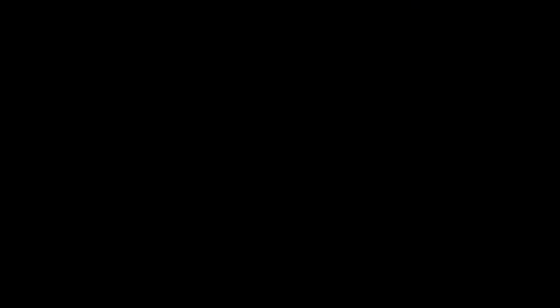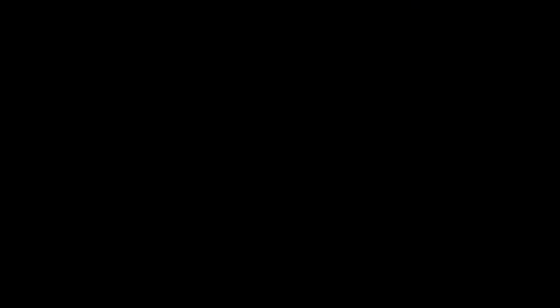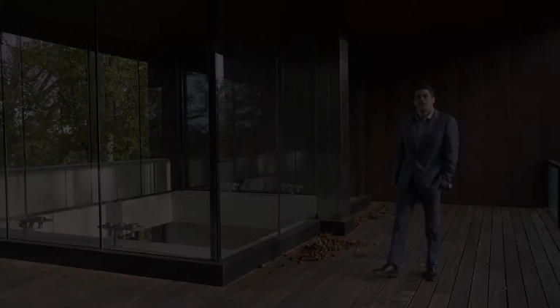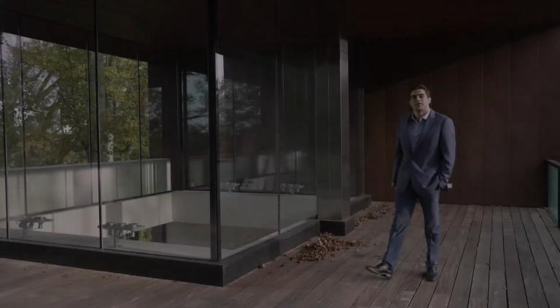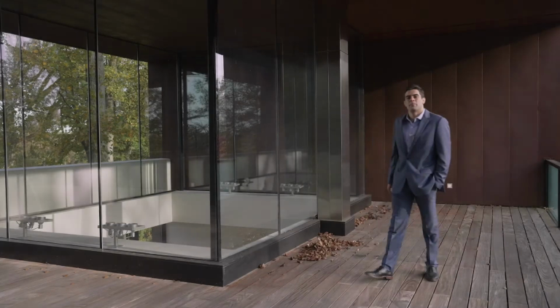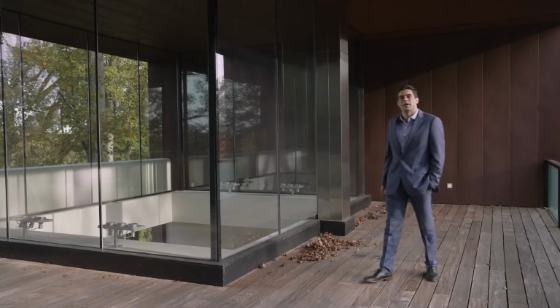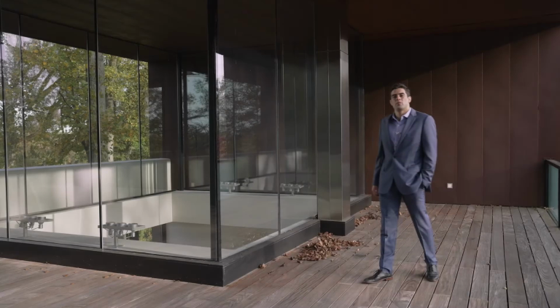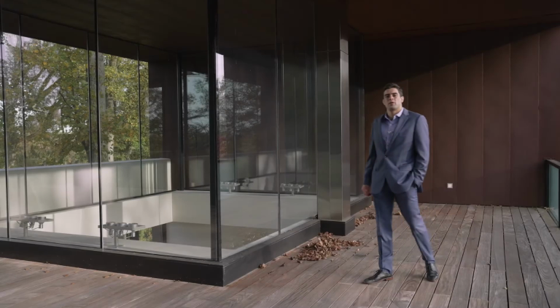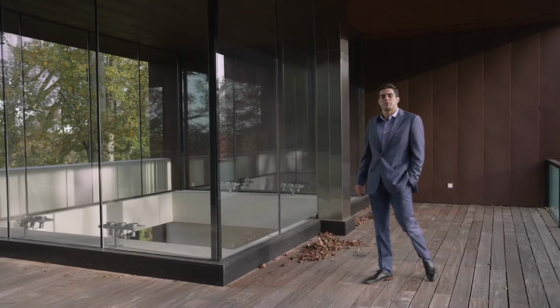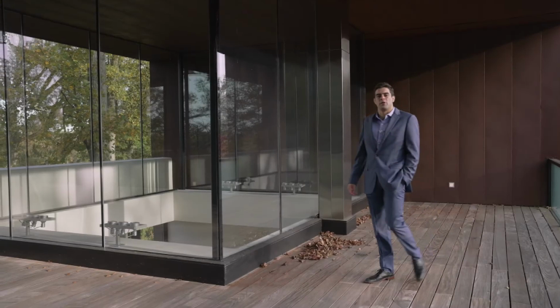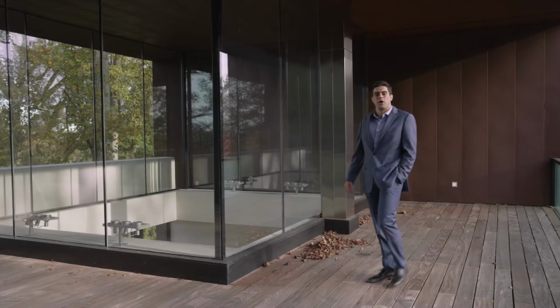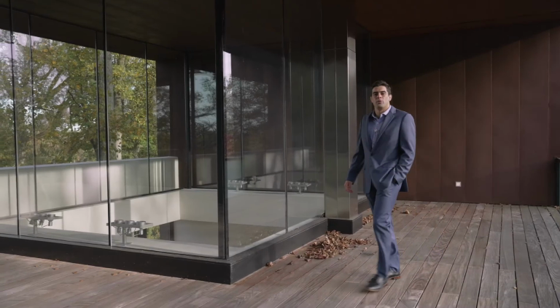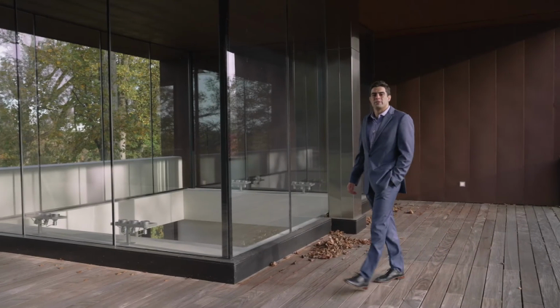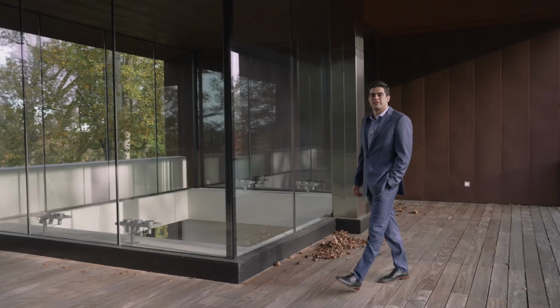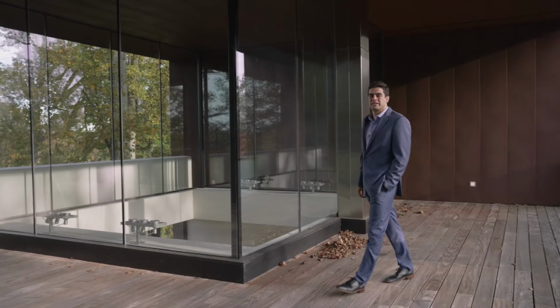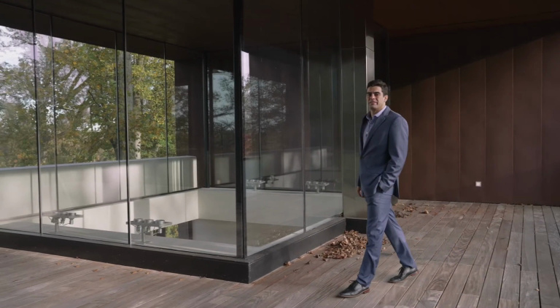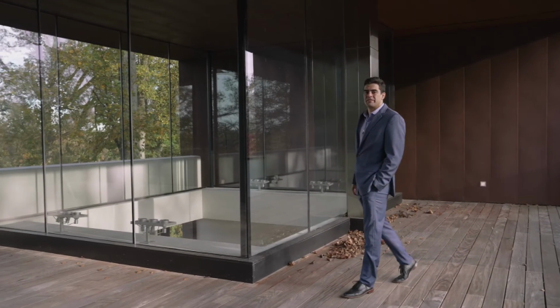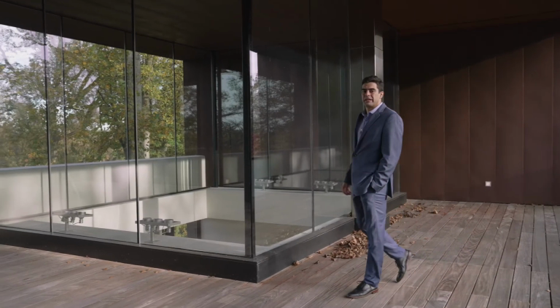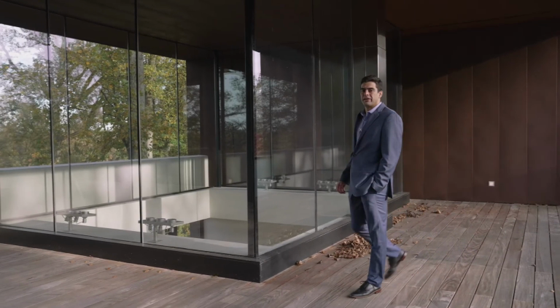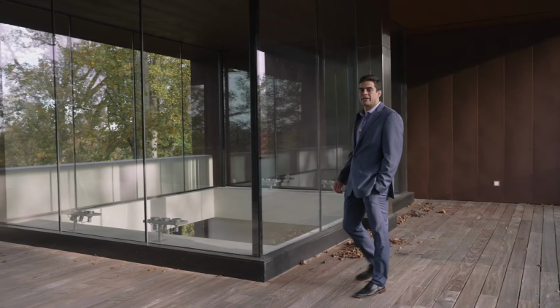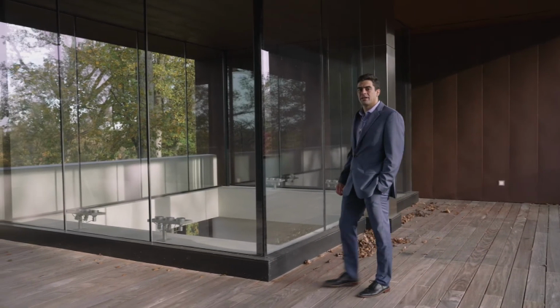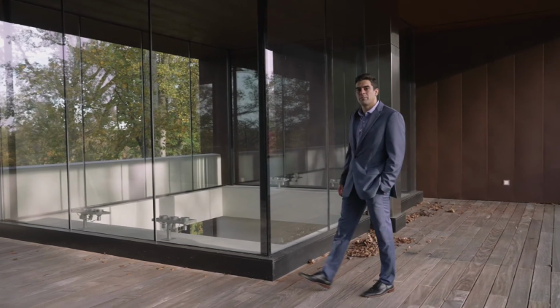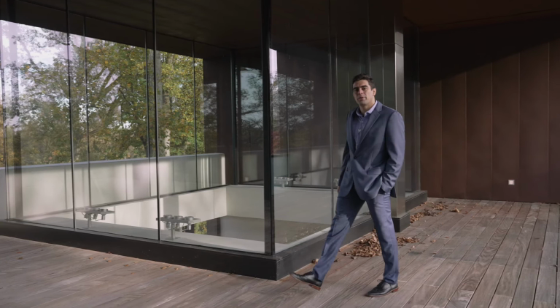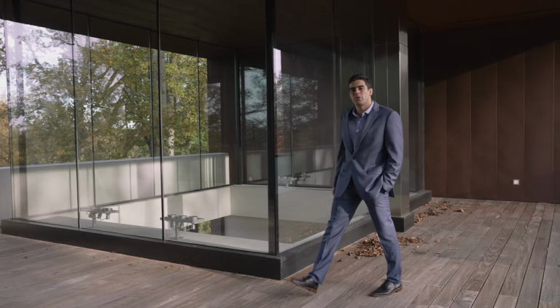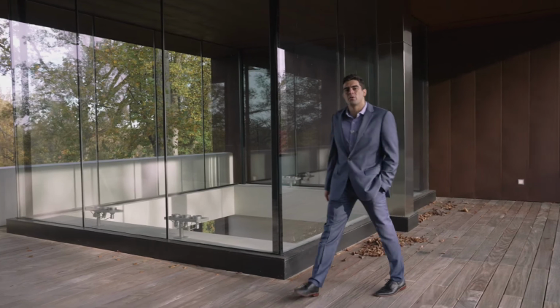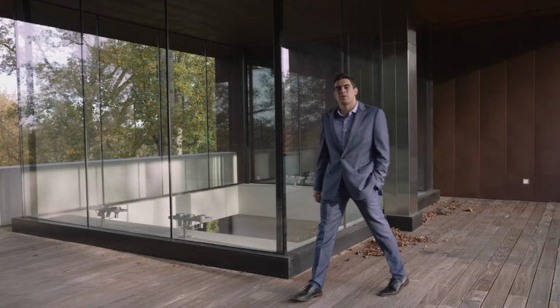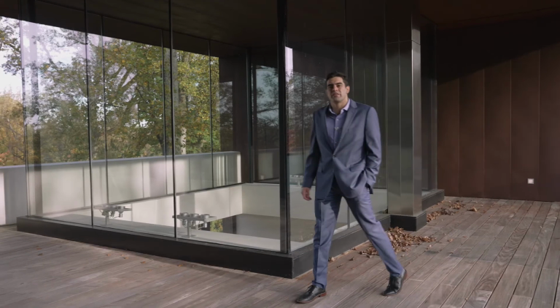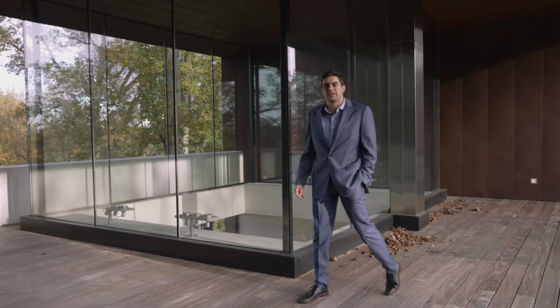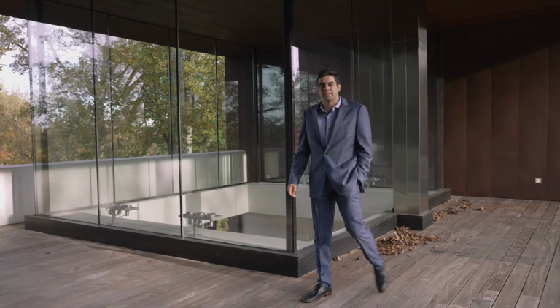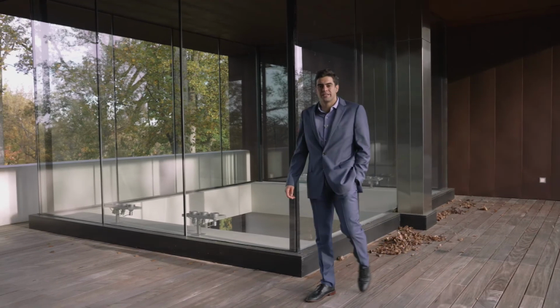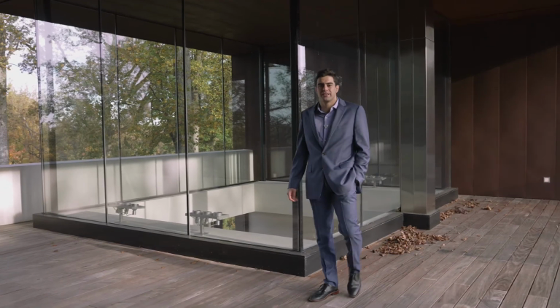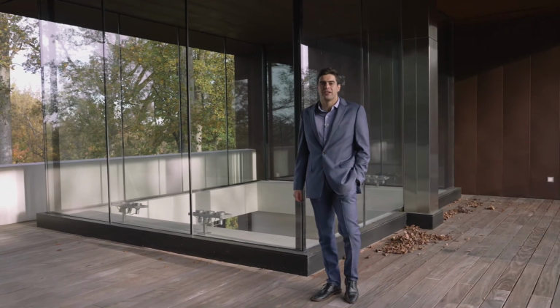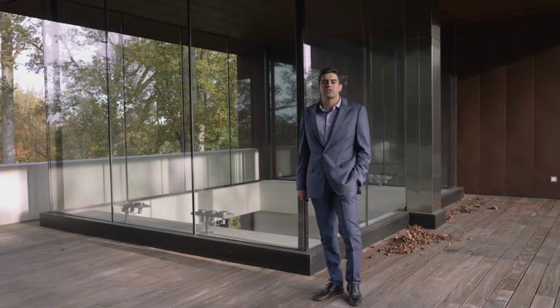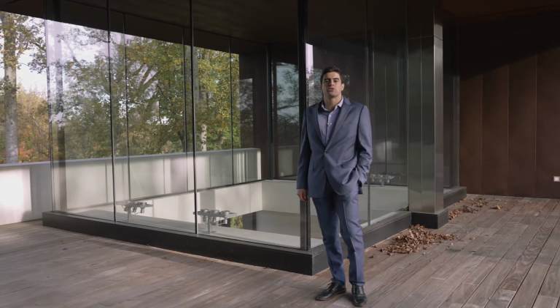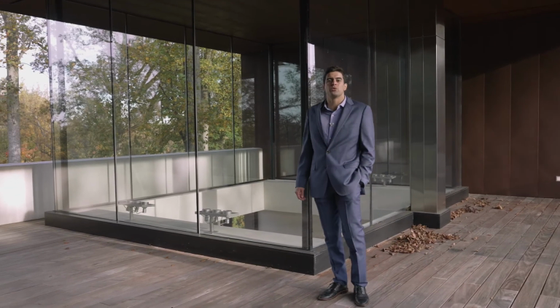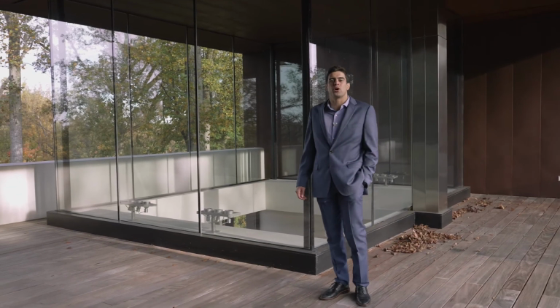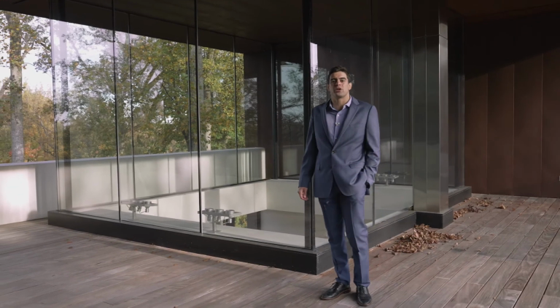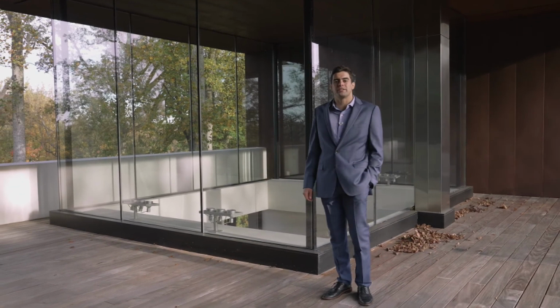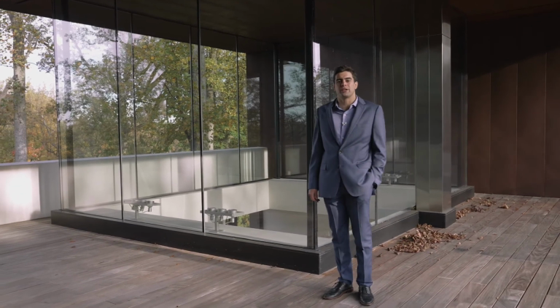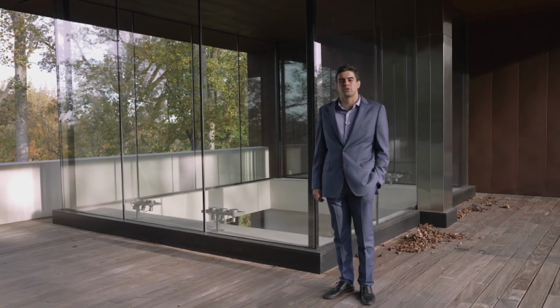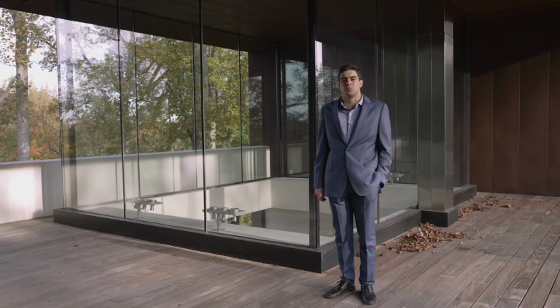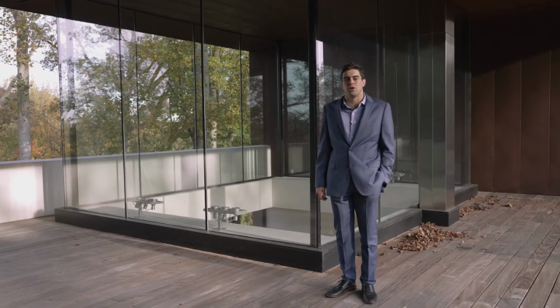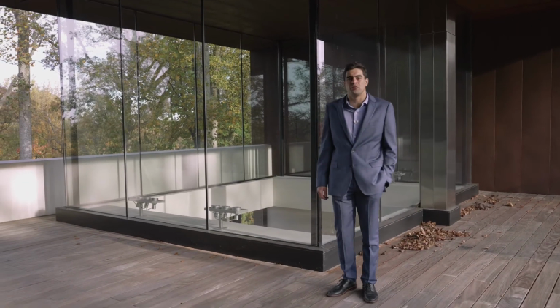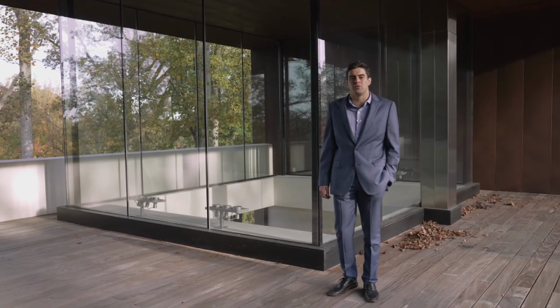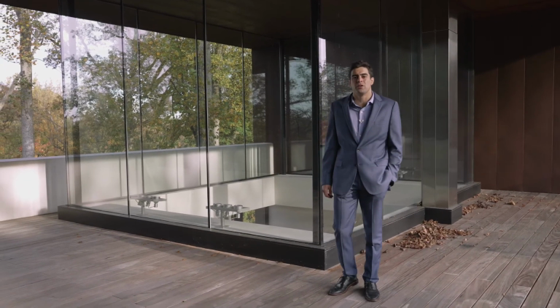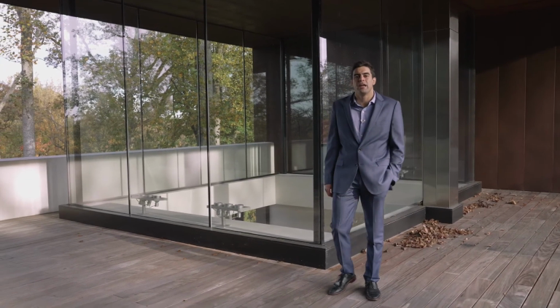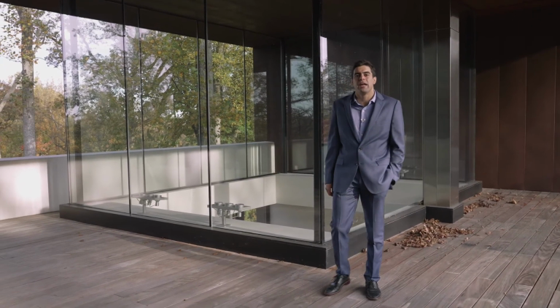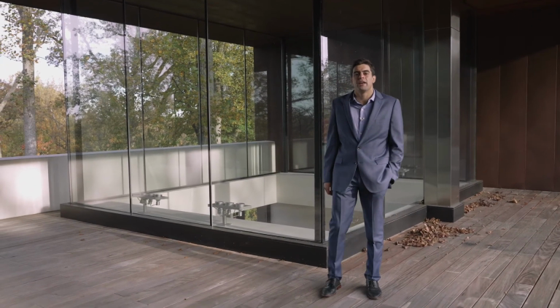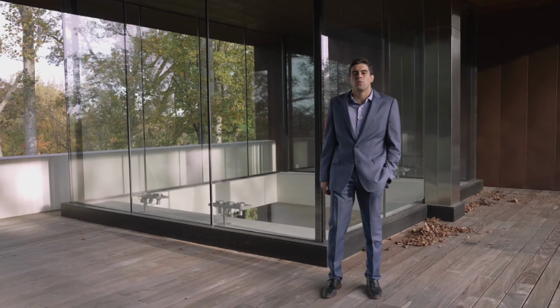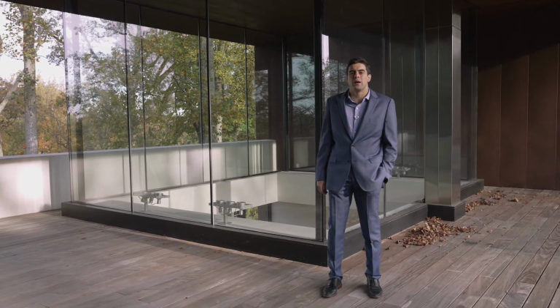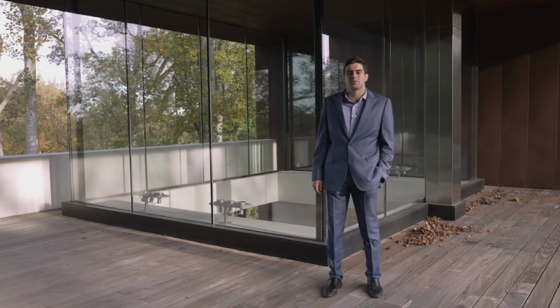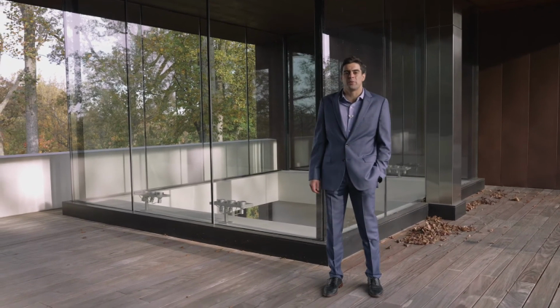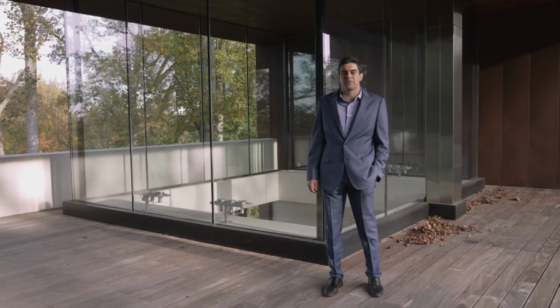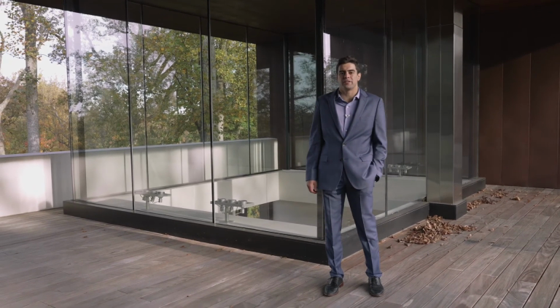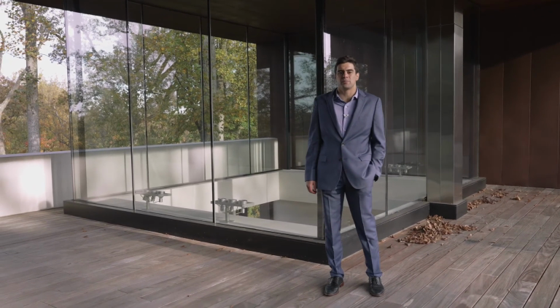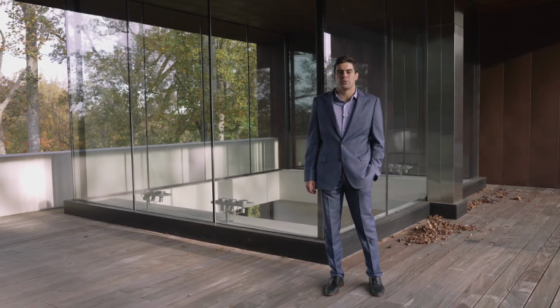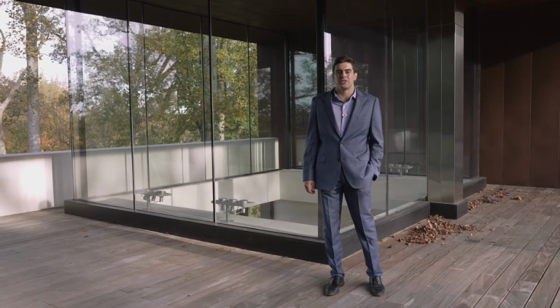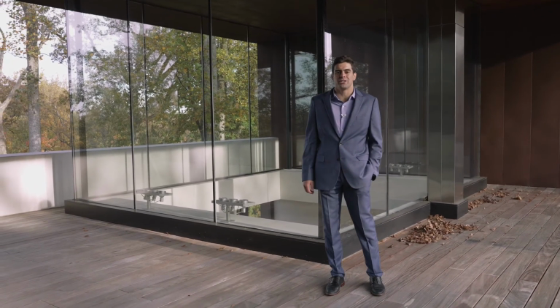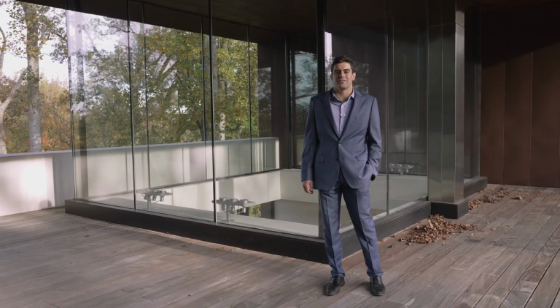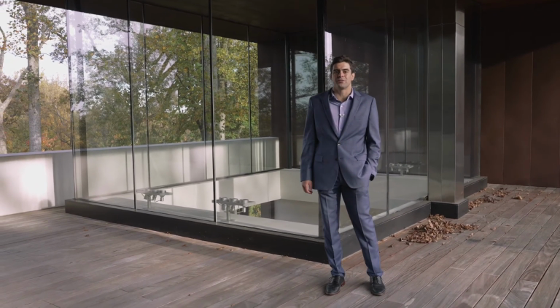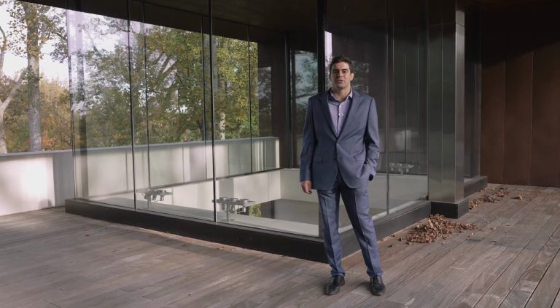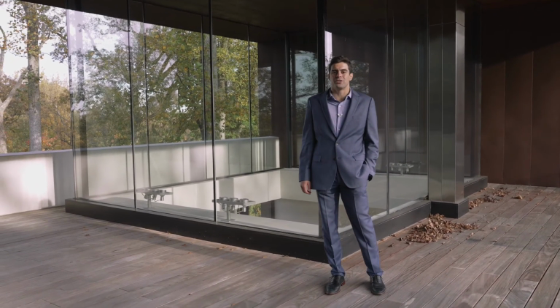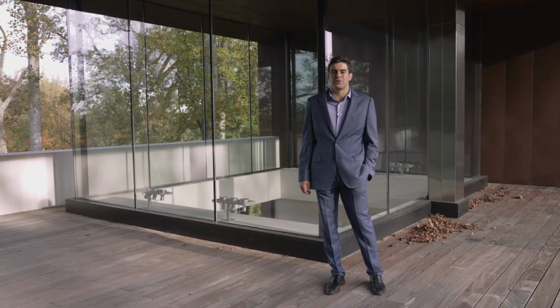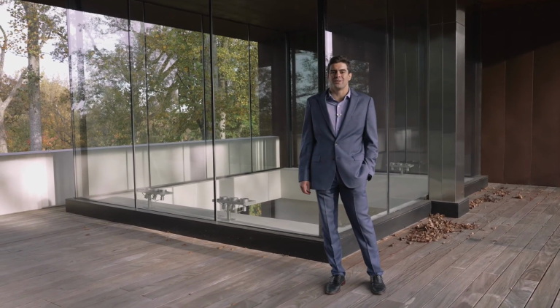There are many wonderful homes in the DMV area, but only one of these — a true architectural marvel and a wellspring of inspiration for its owners.